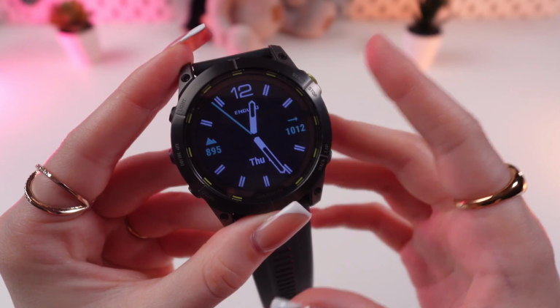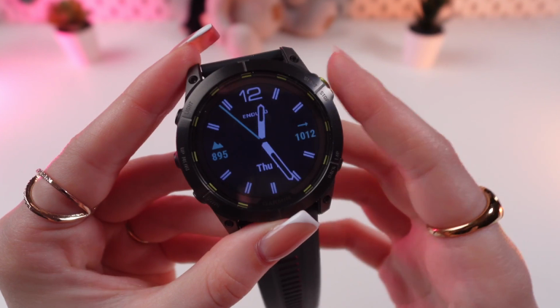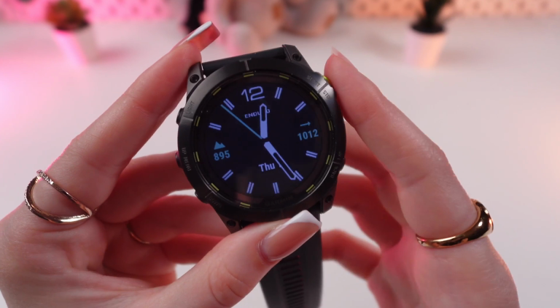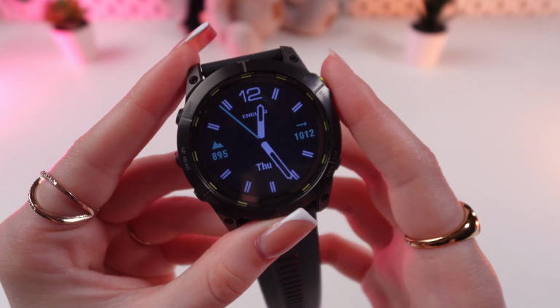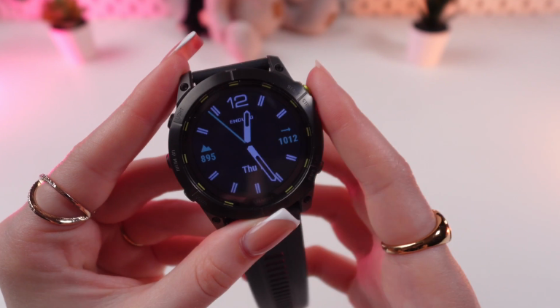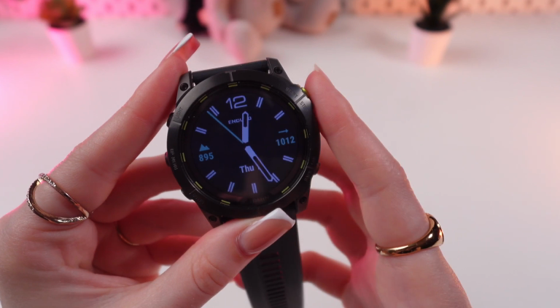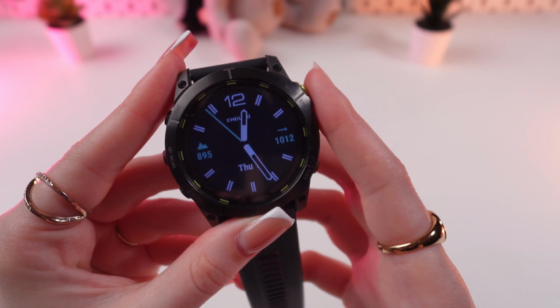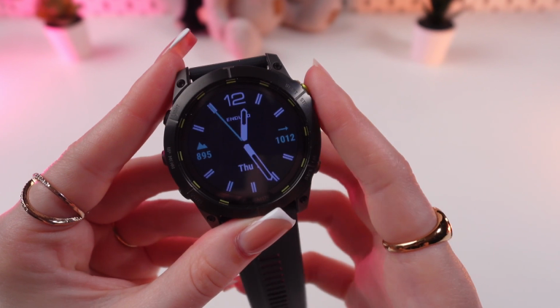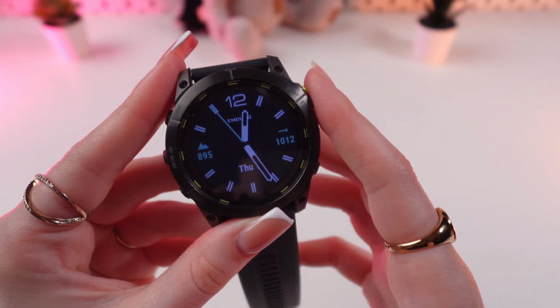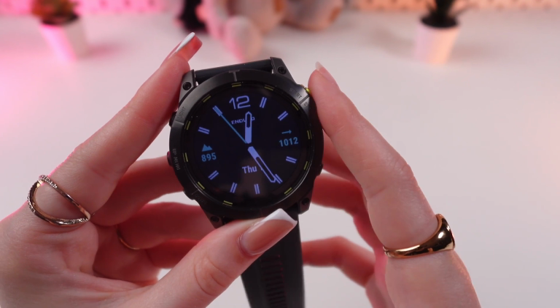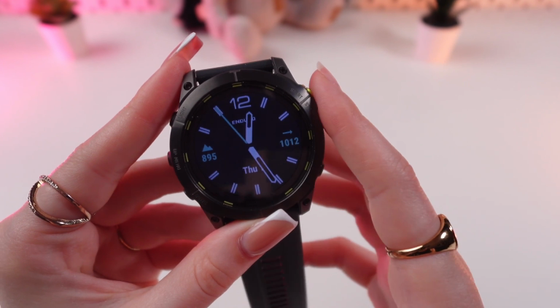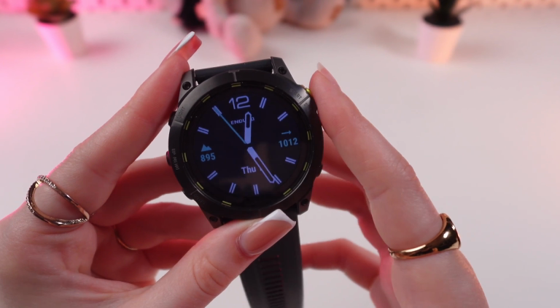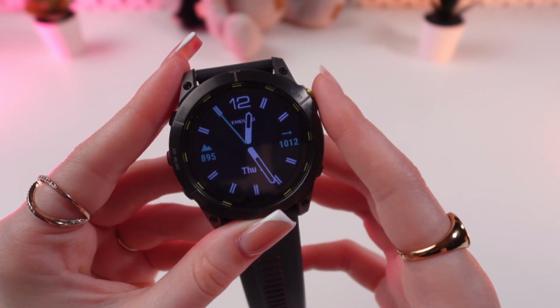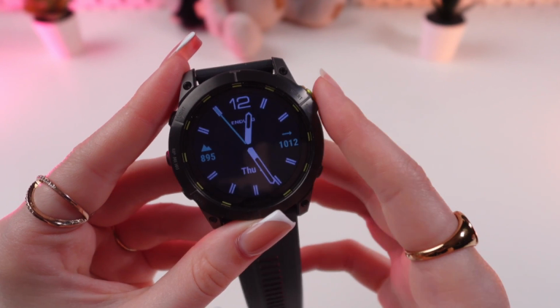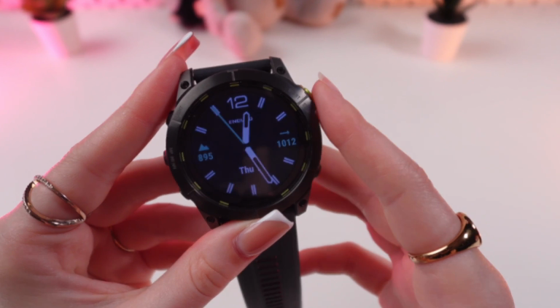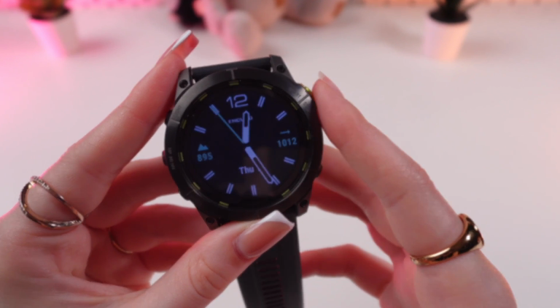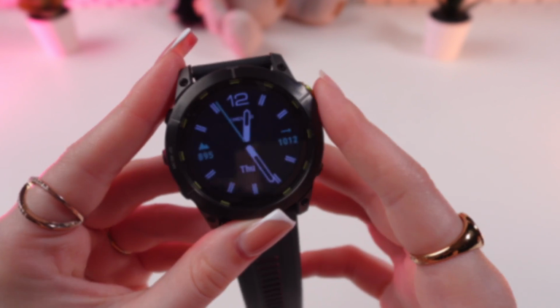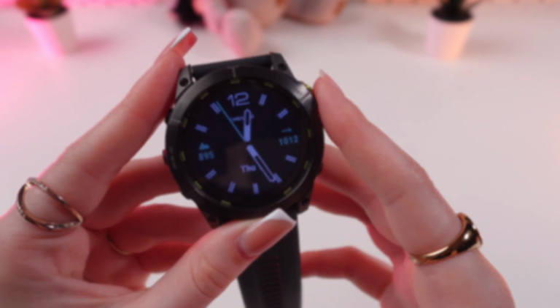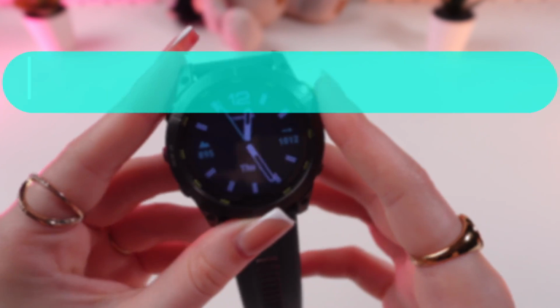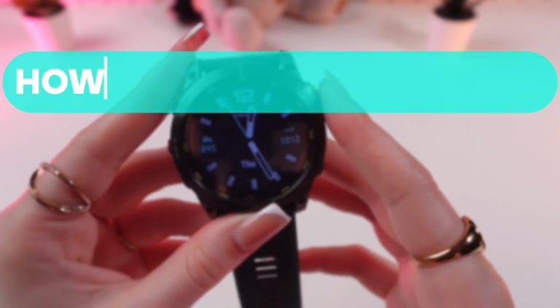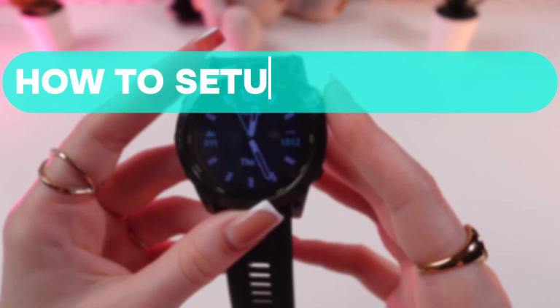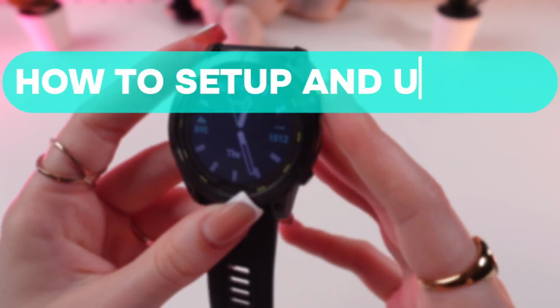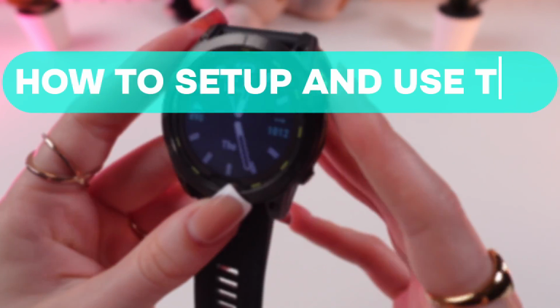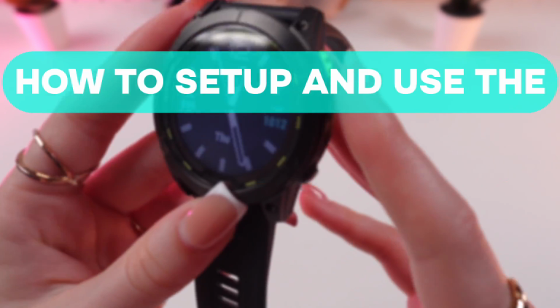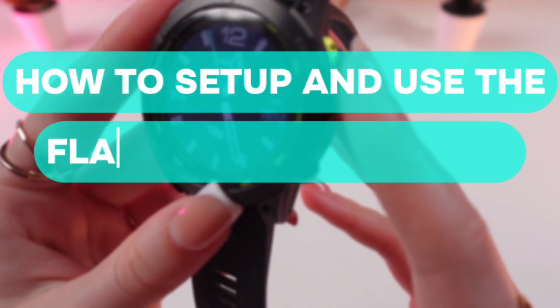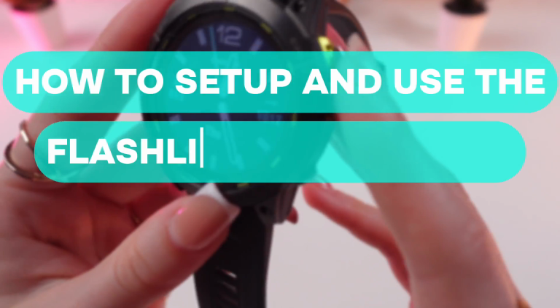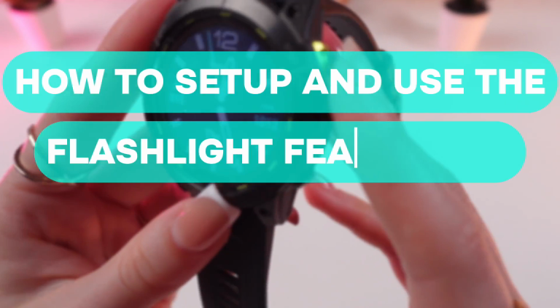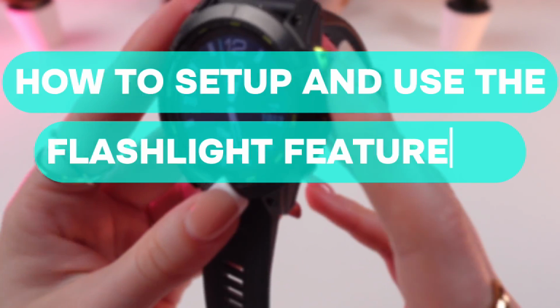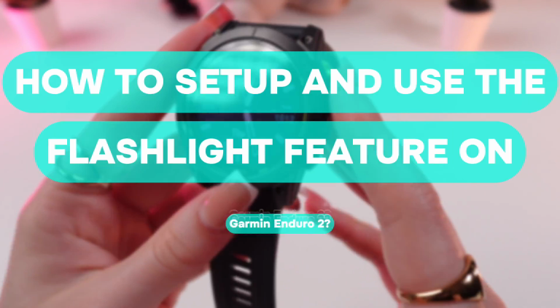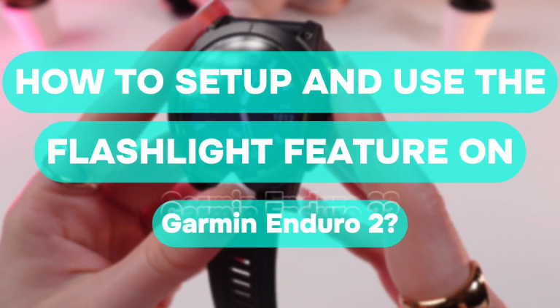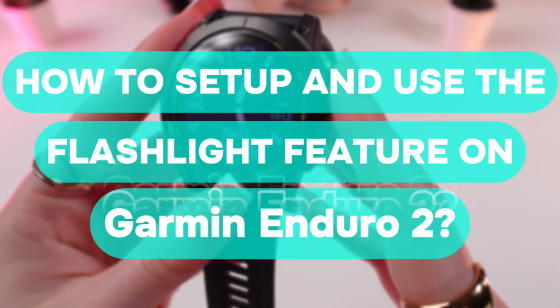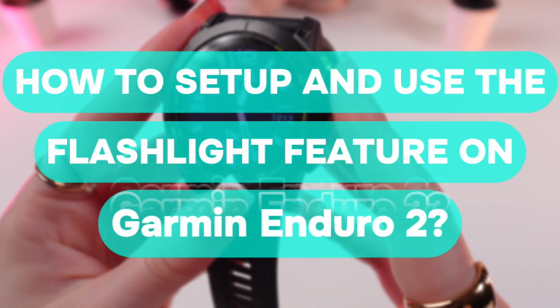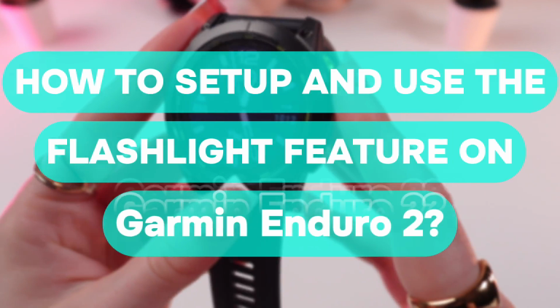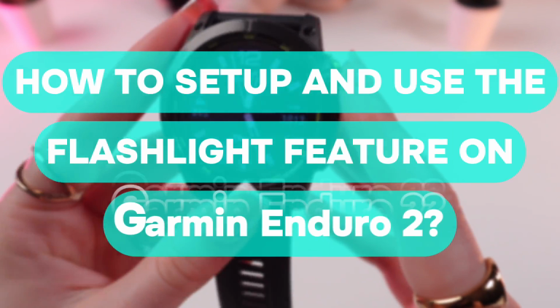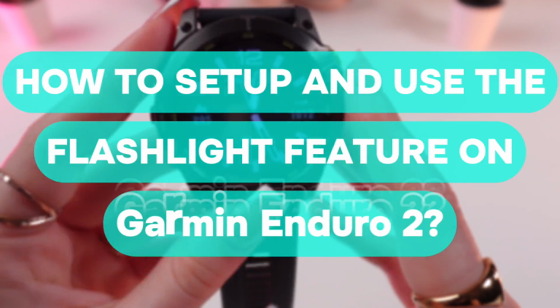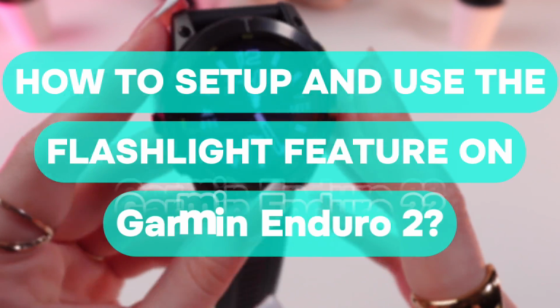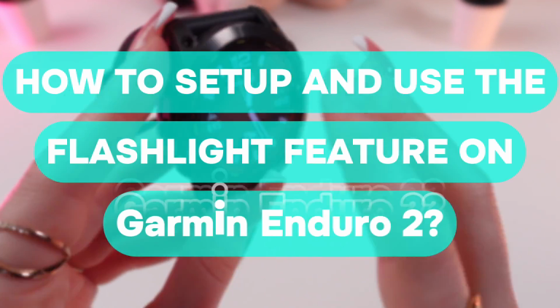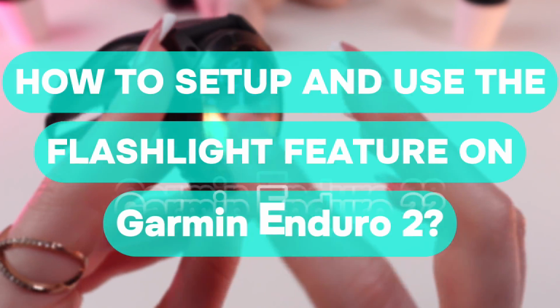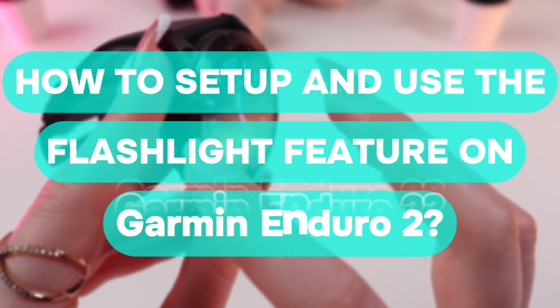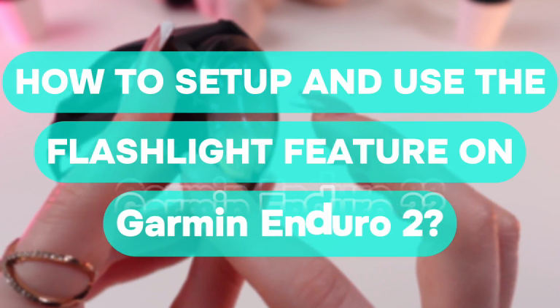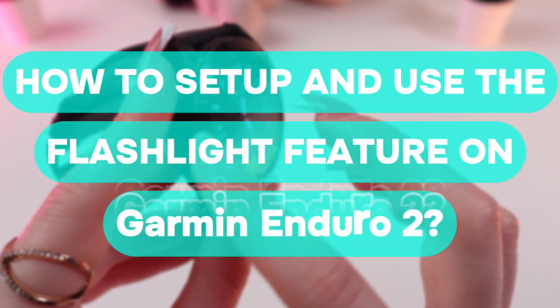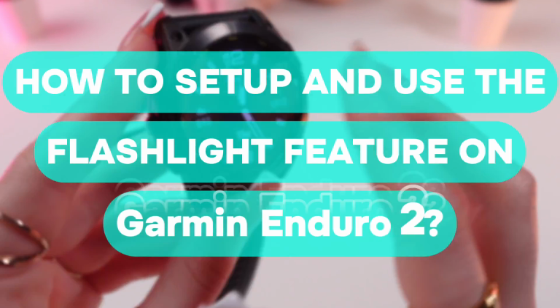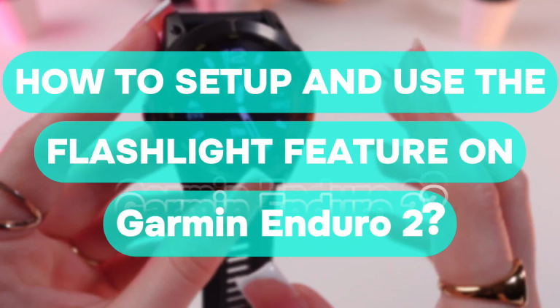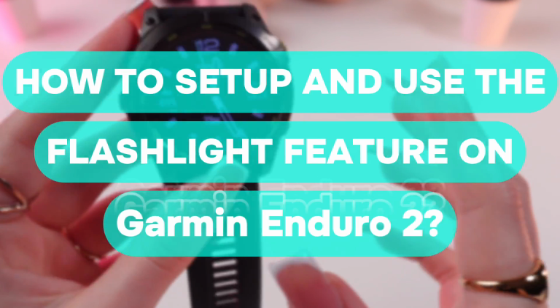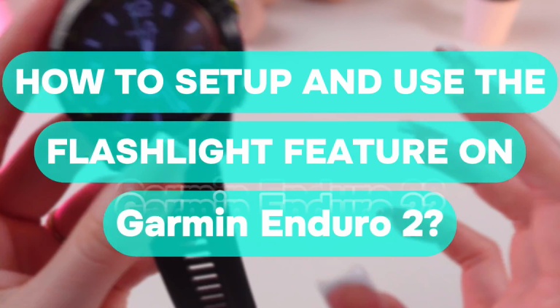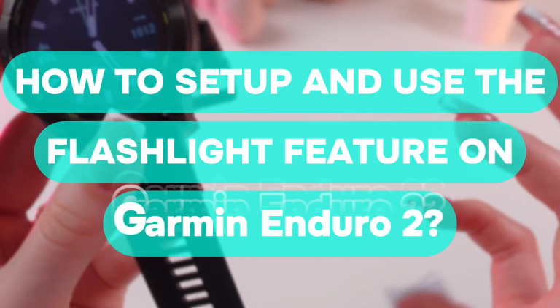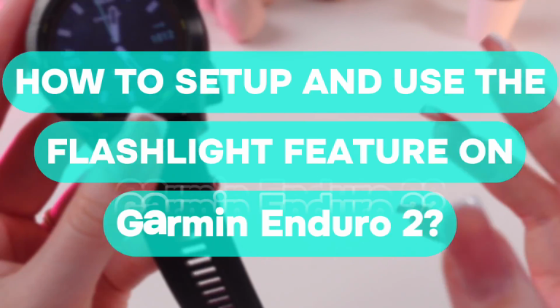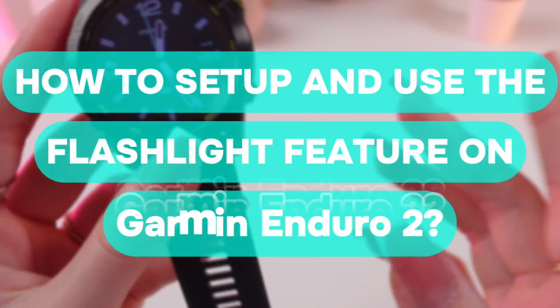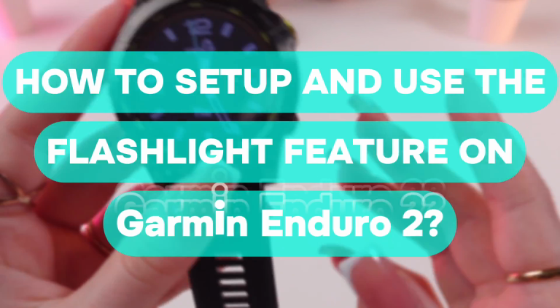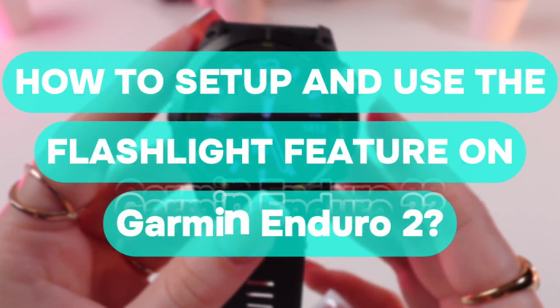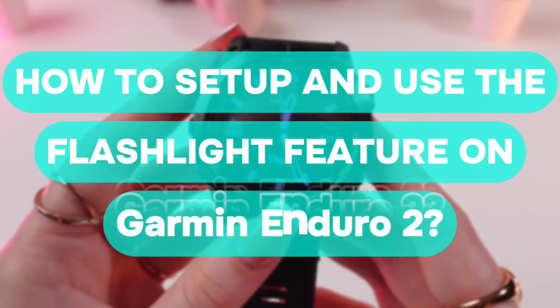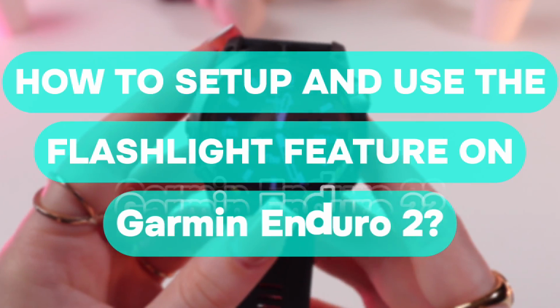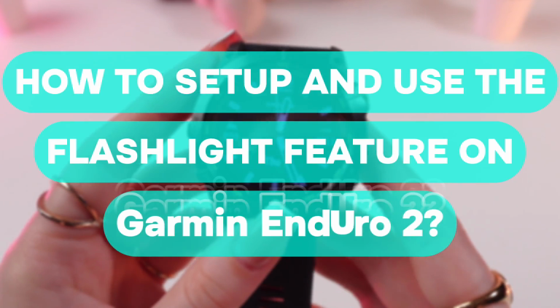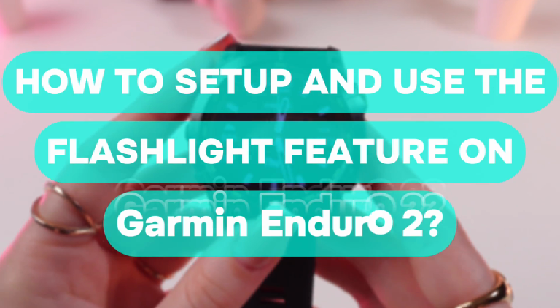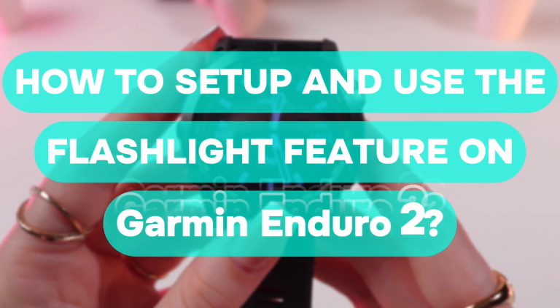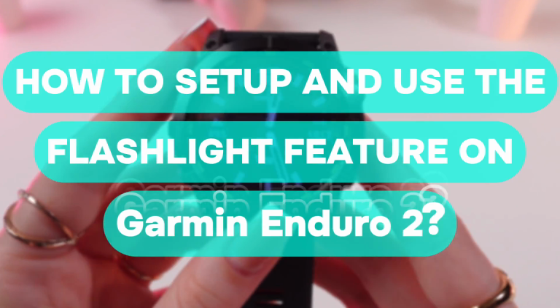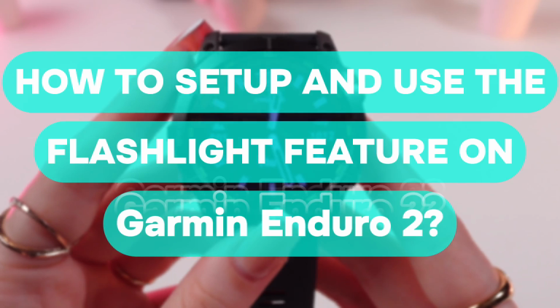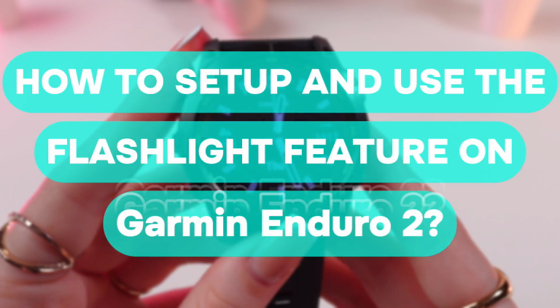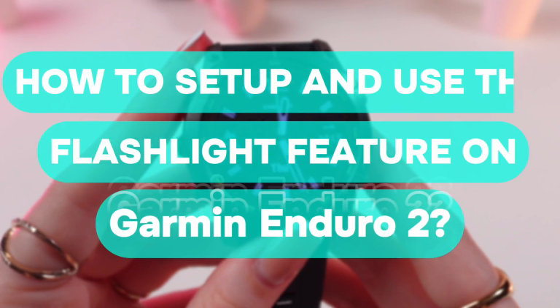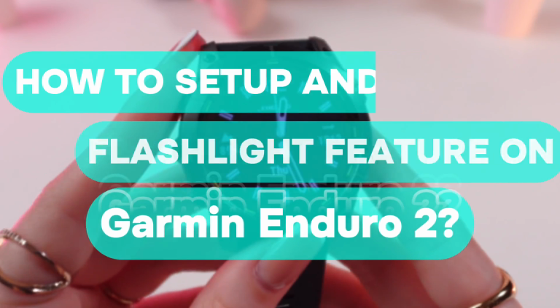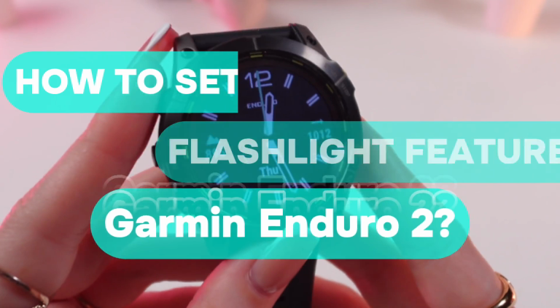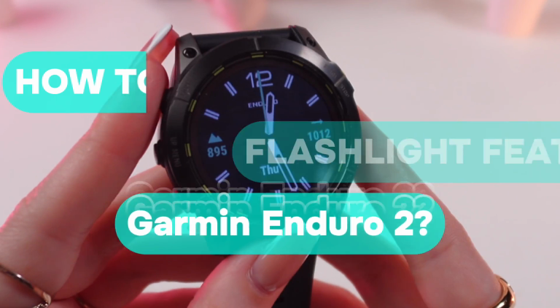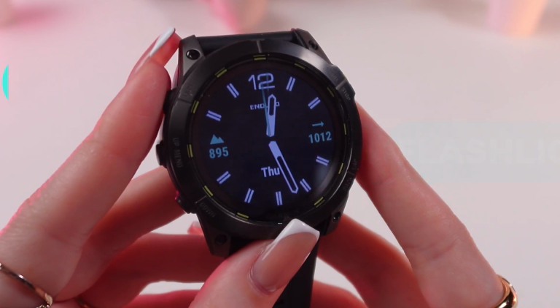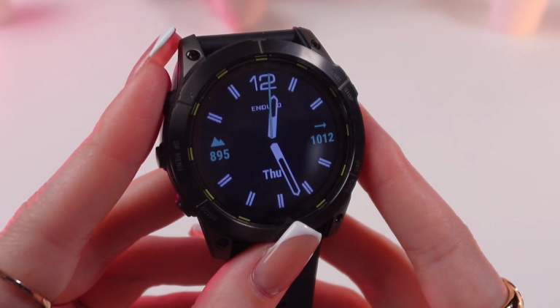Hello guys! In this video I'm going to show you how to use the flashlight on your Garmin Enduro 2 watch. So let's get started!